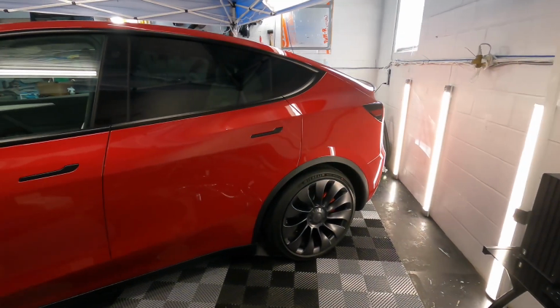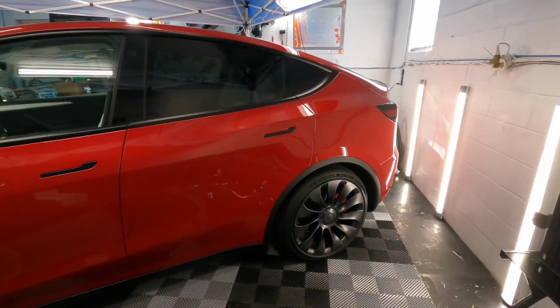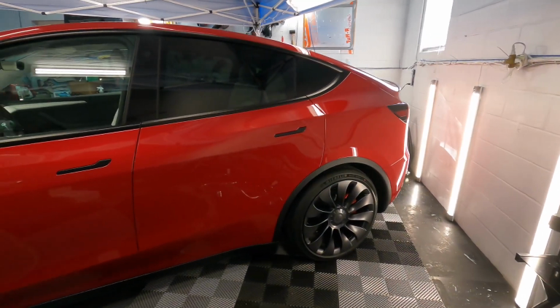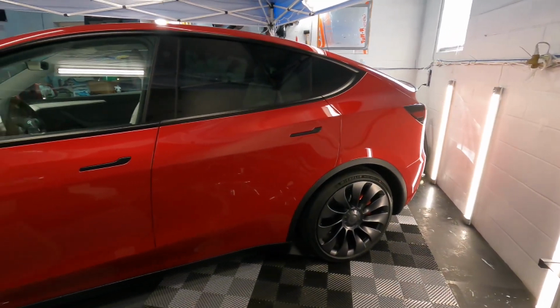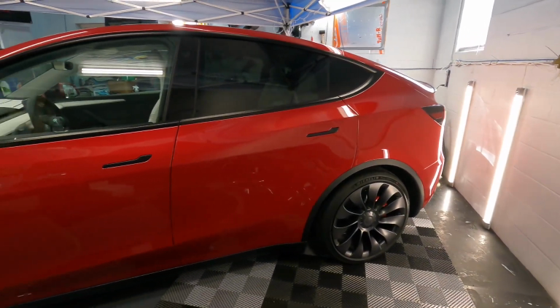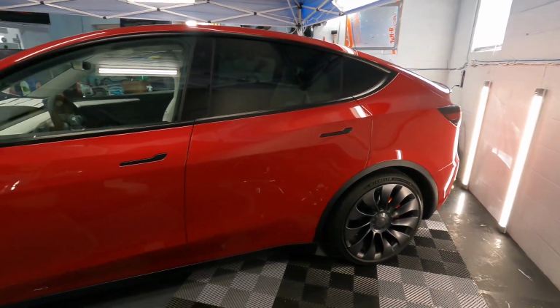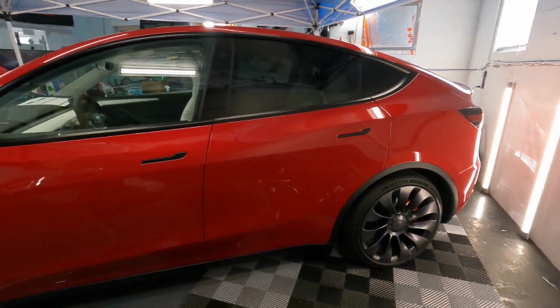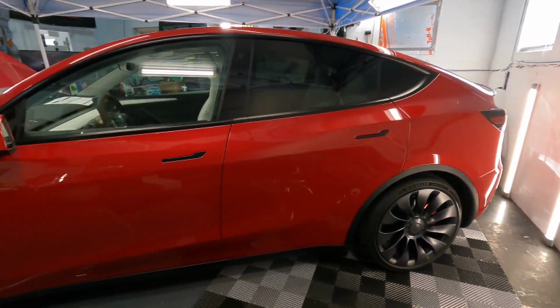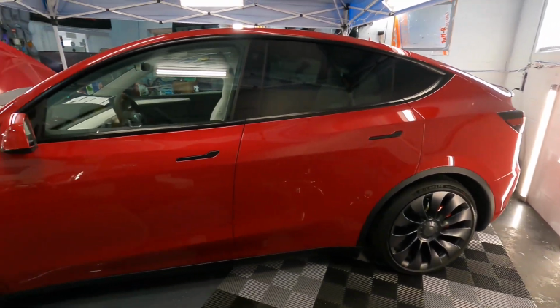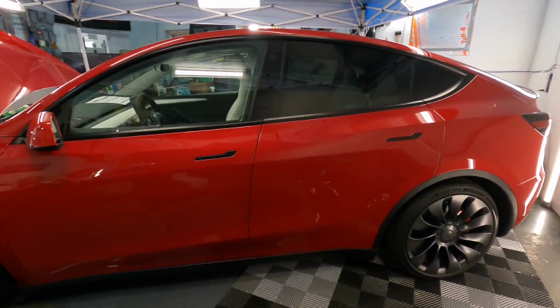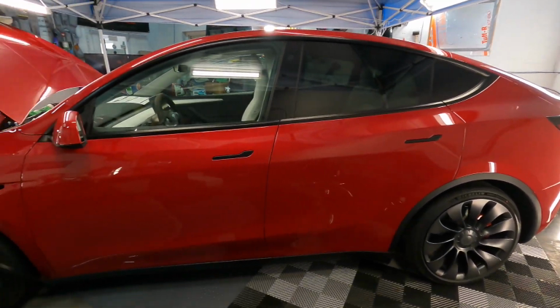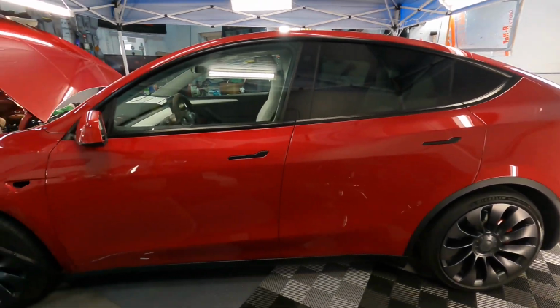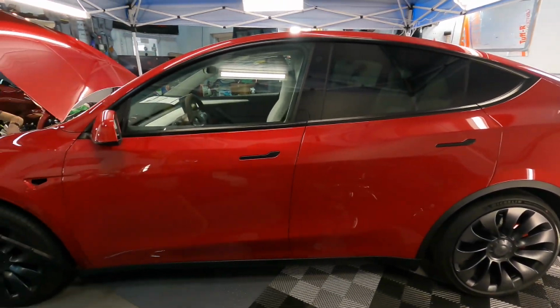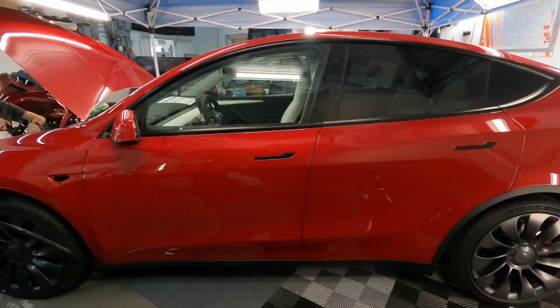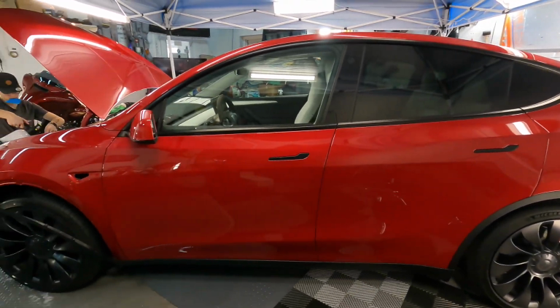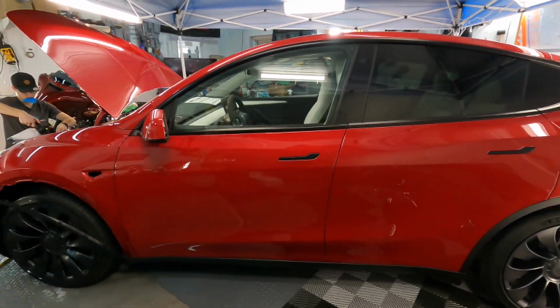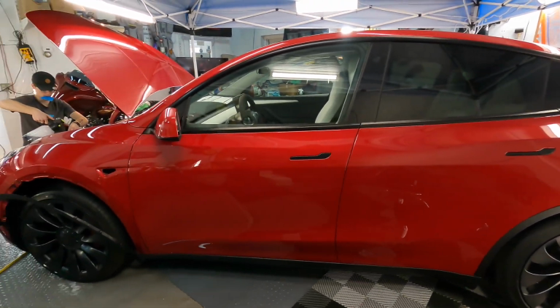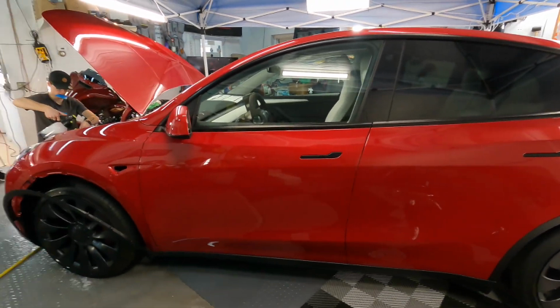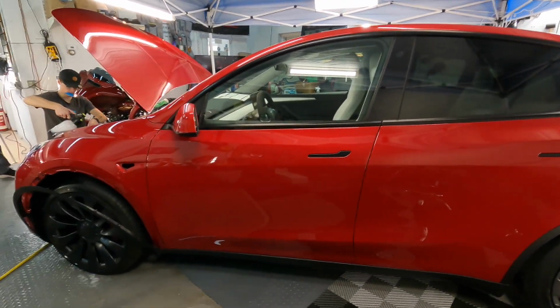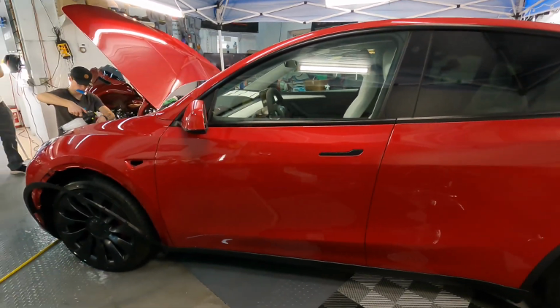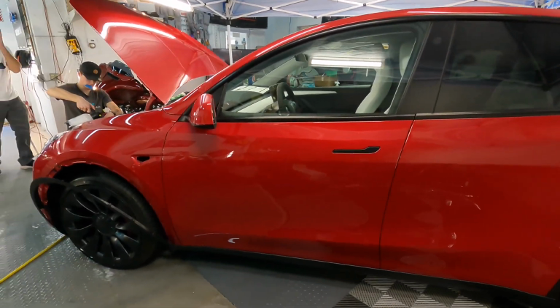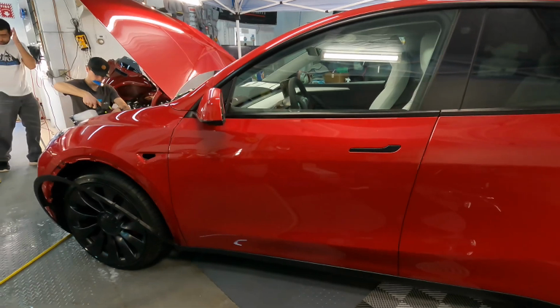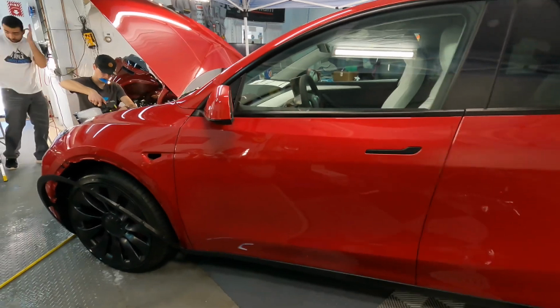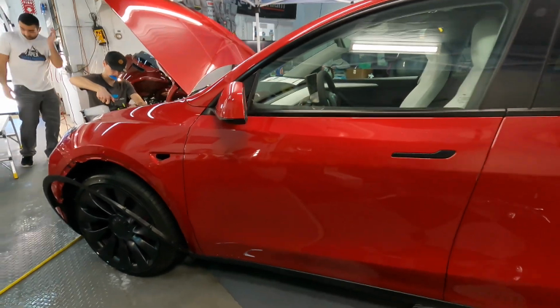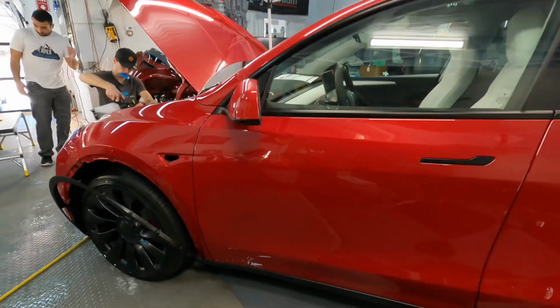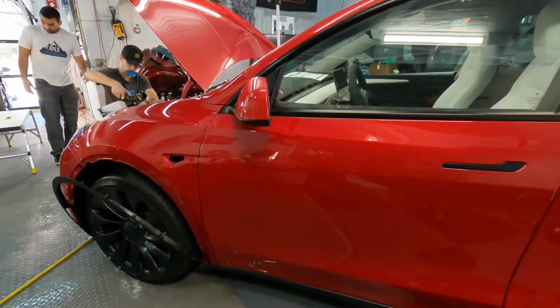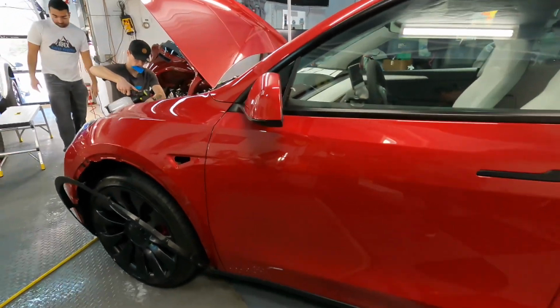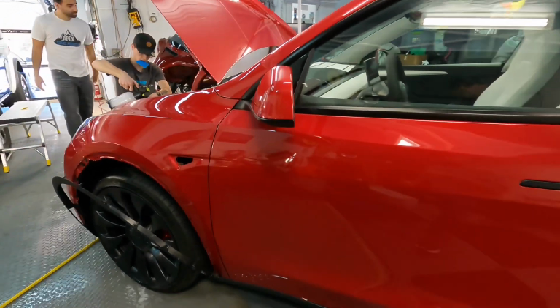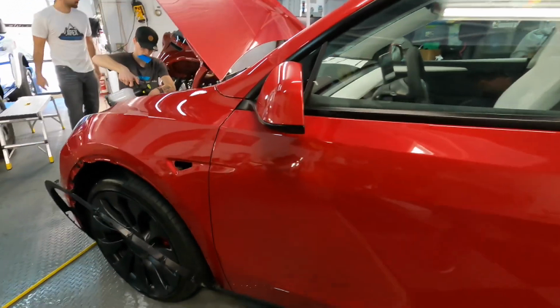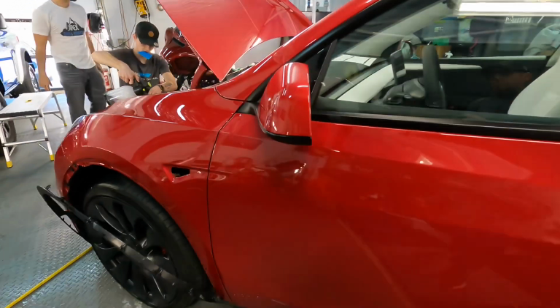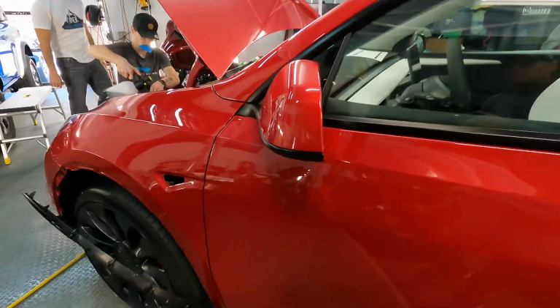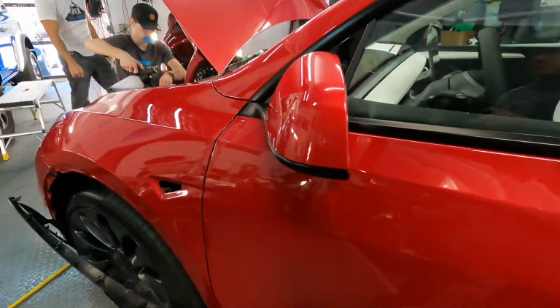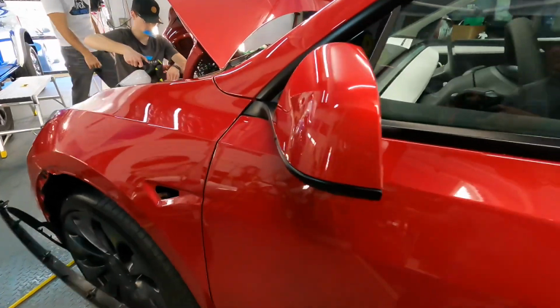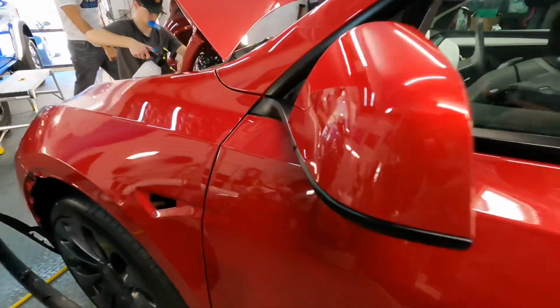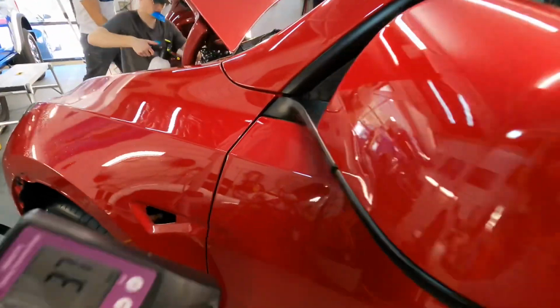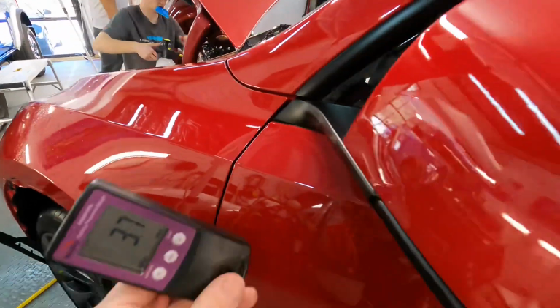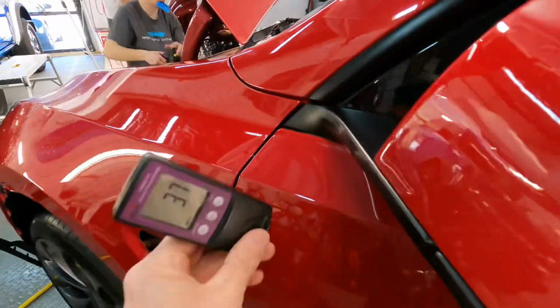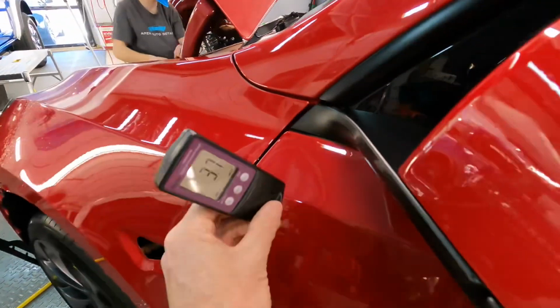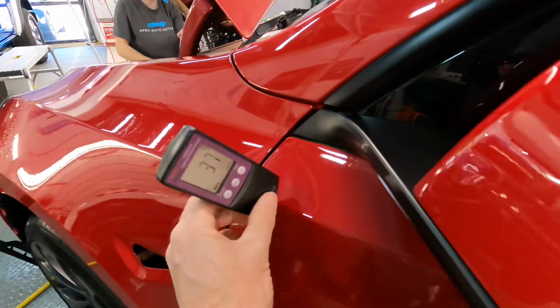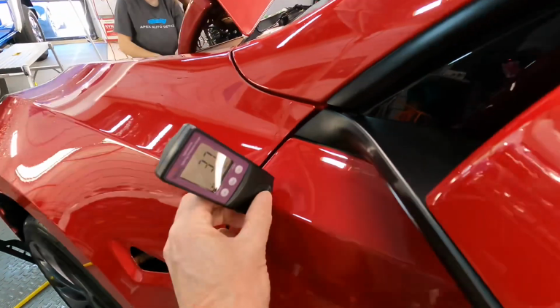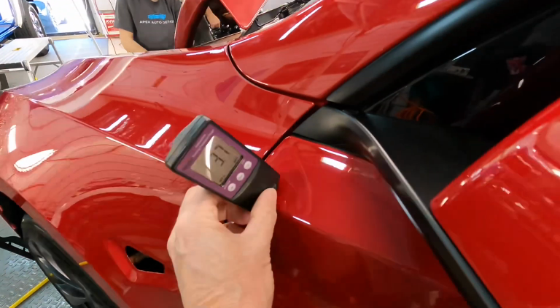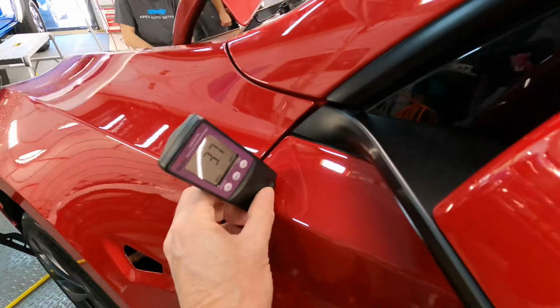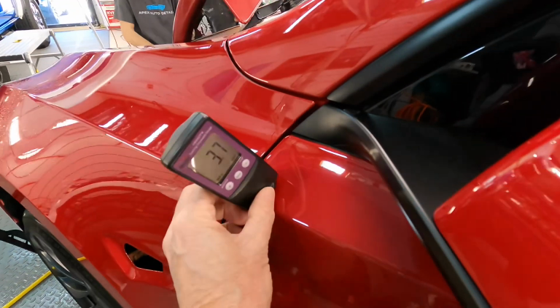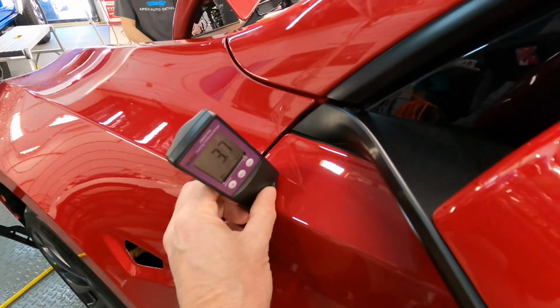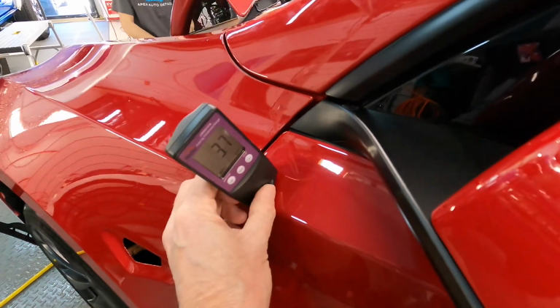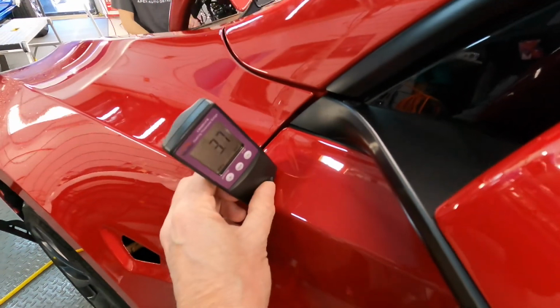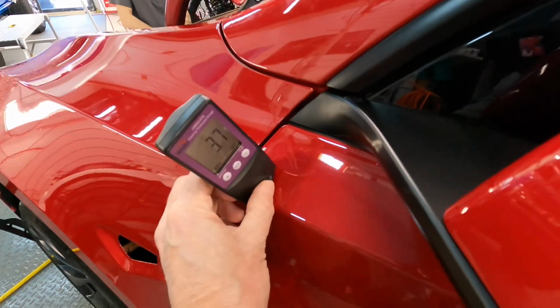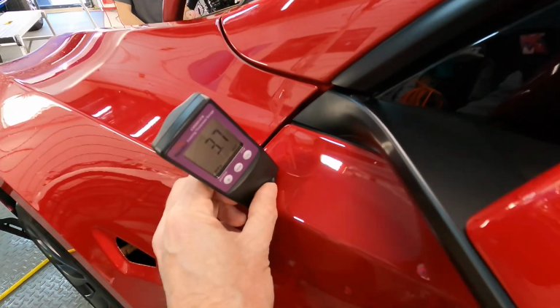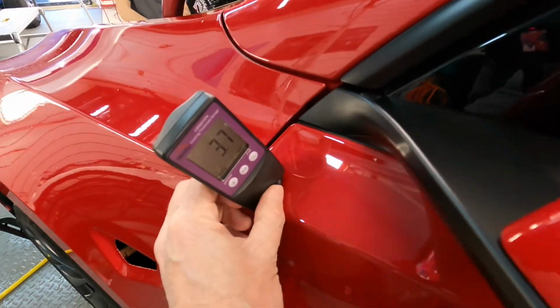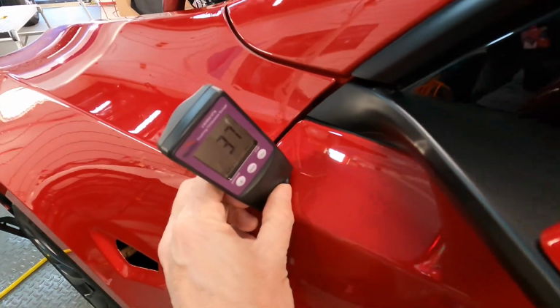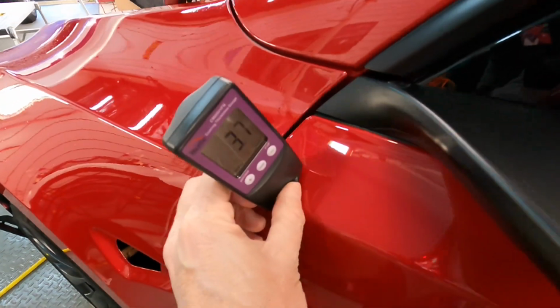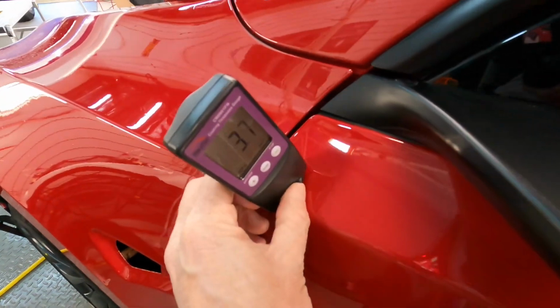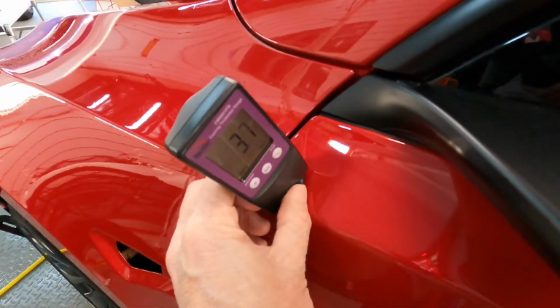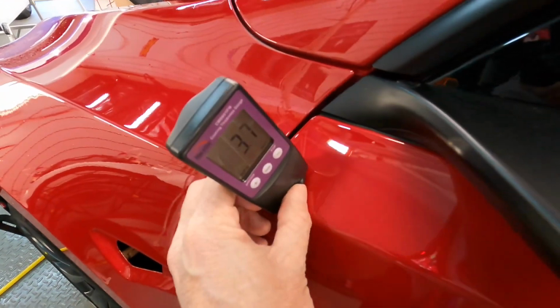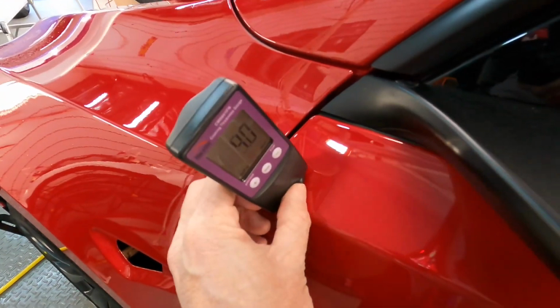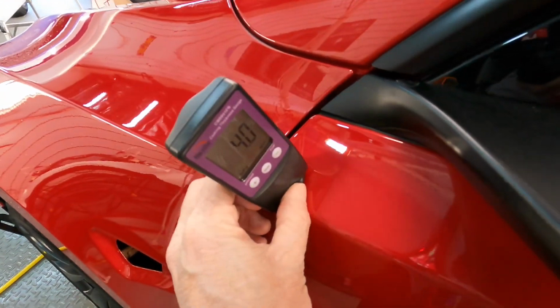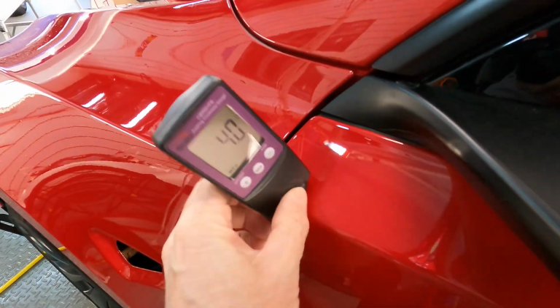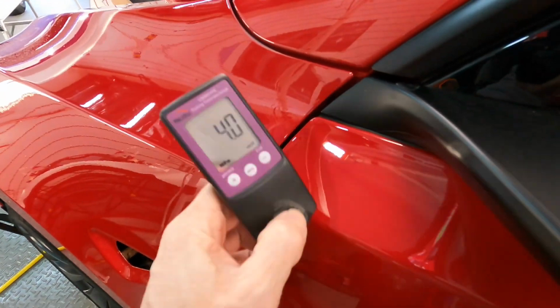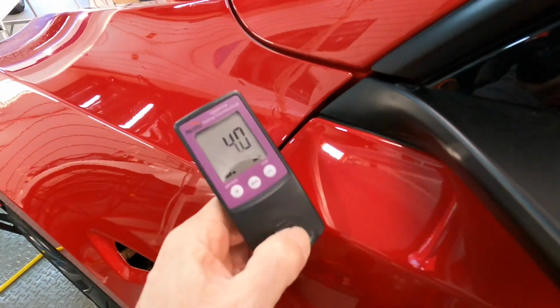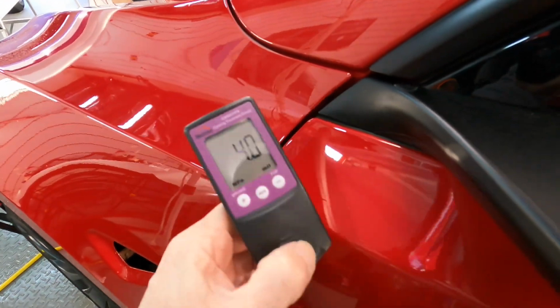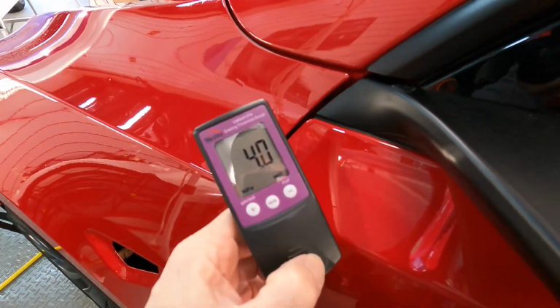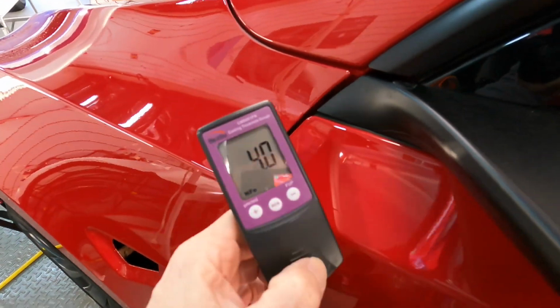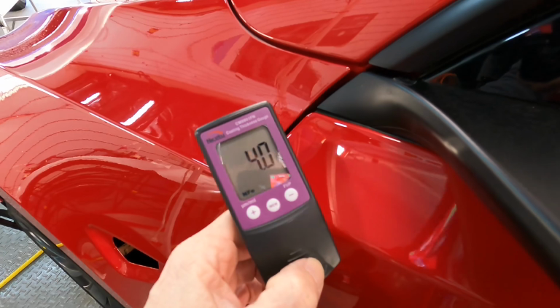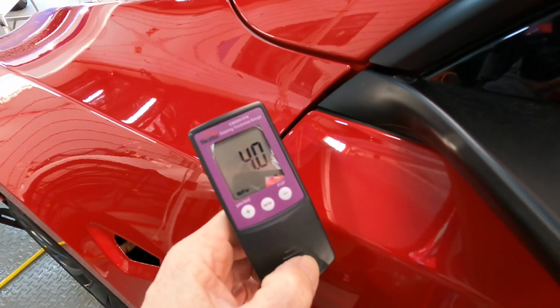I had a request by a viewer to do a video comparing the thickness of clear coats on different makes and models, and I will honor that today the best I can.